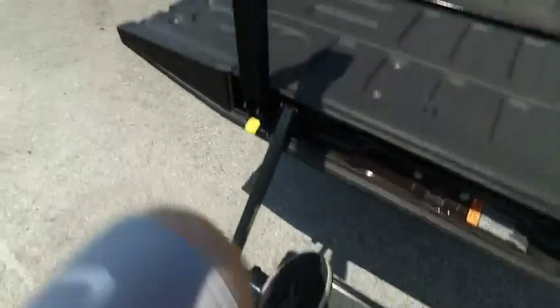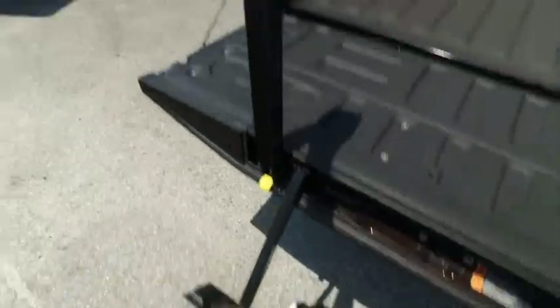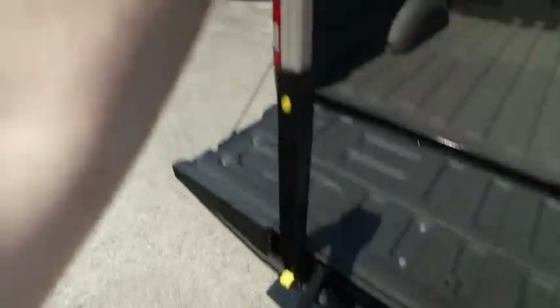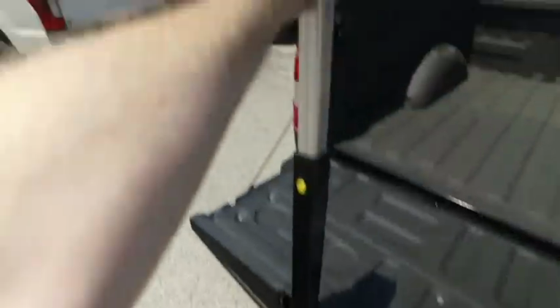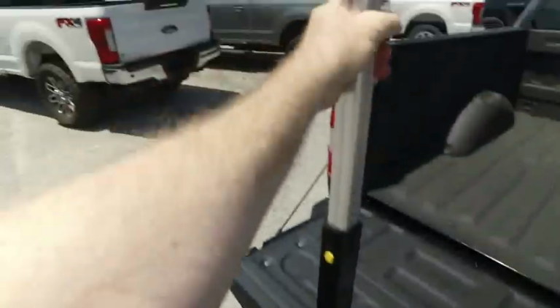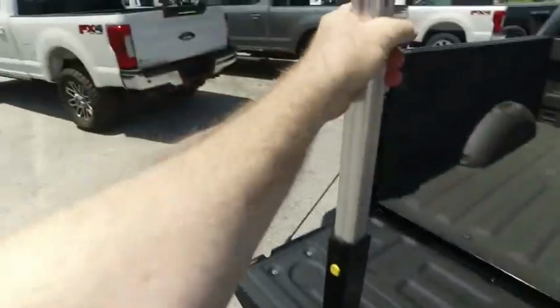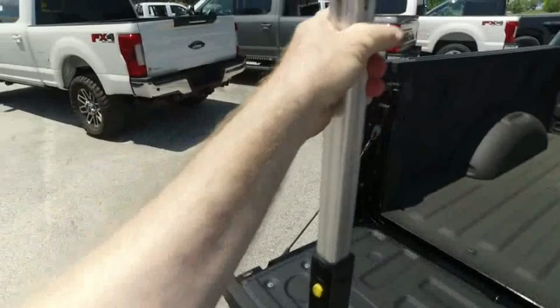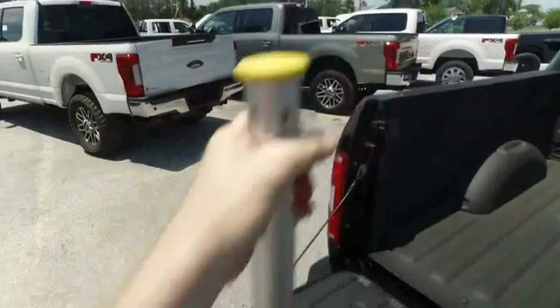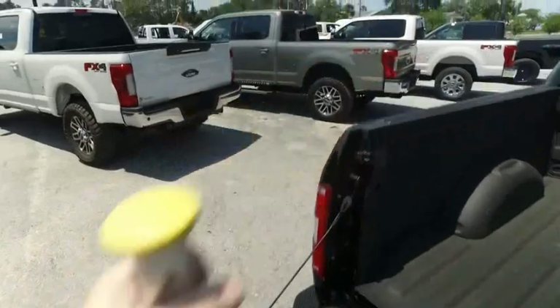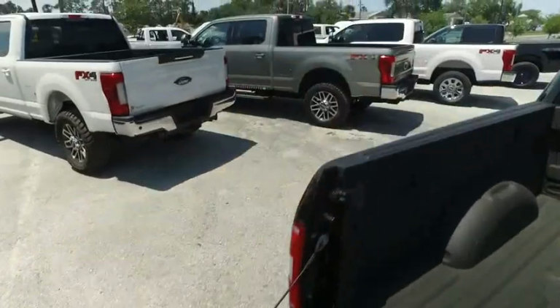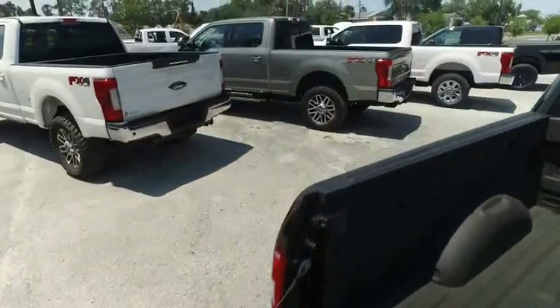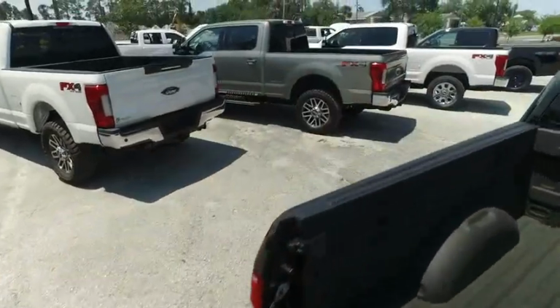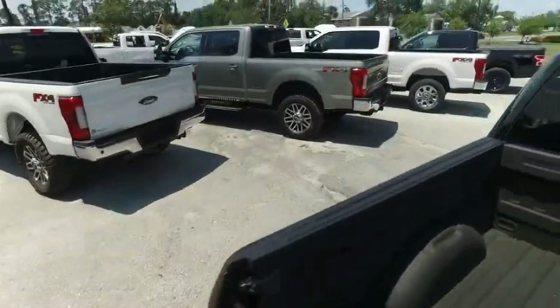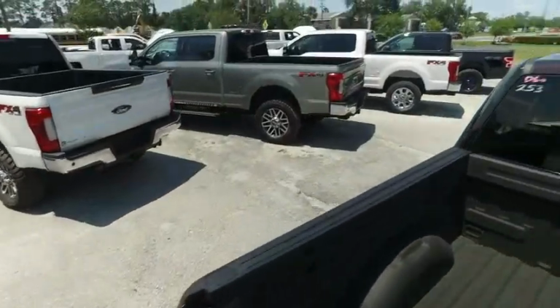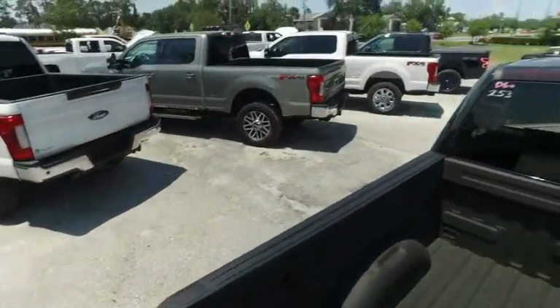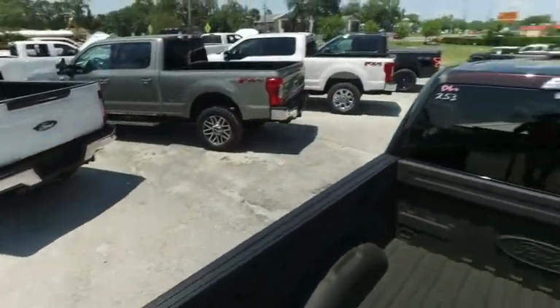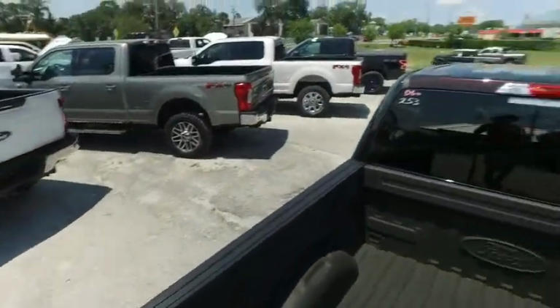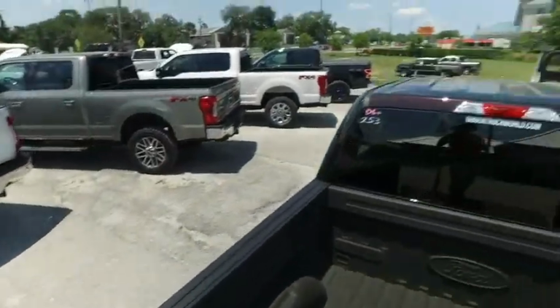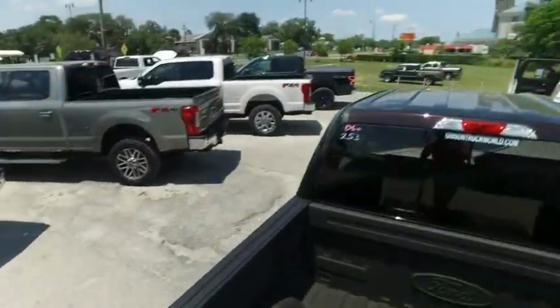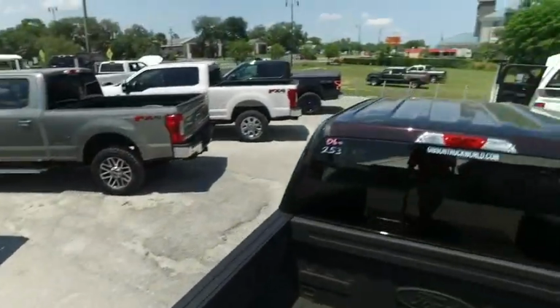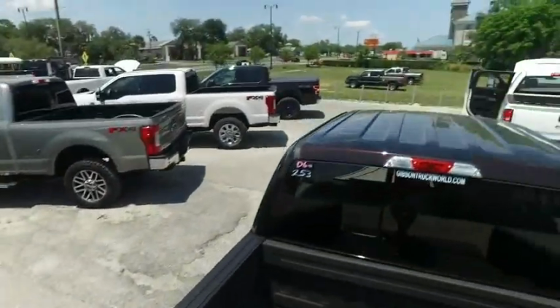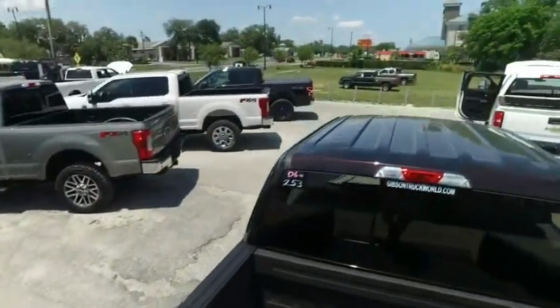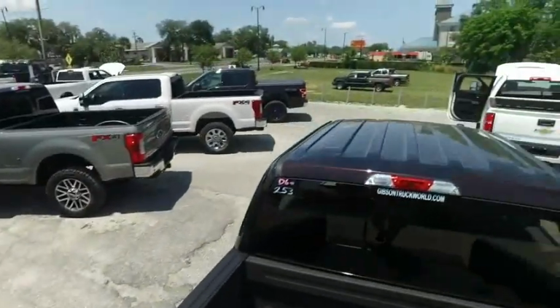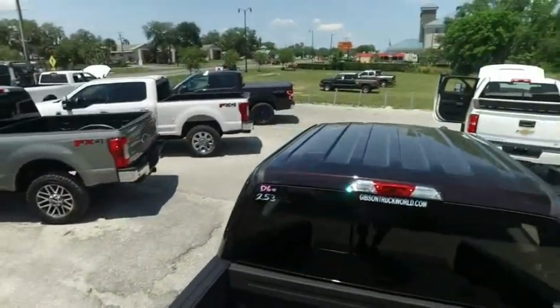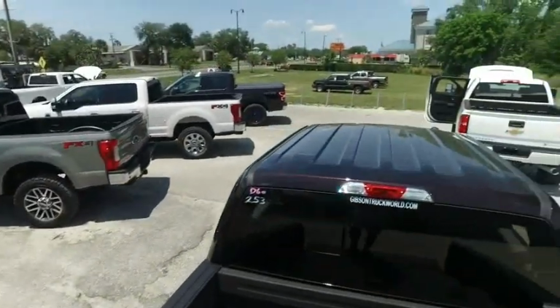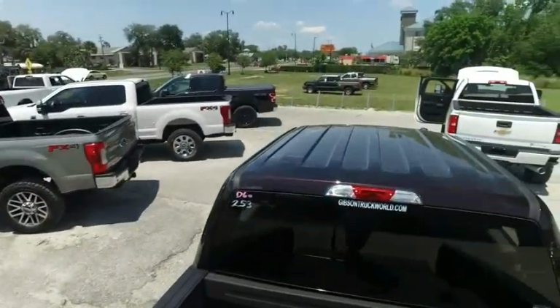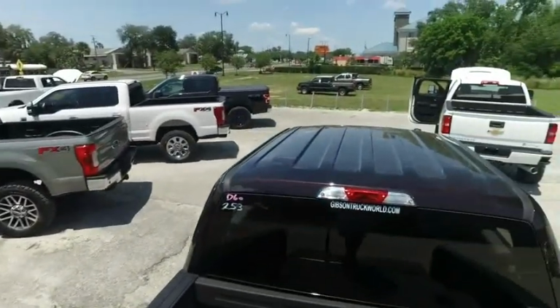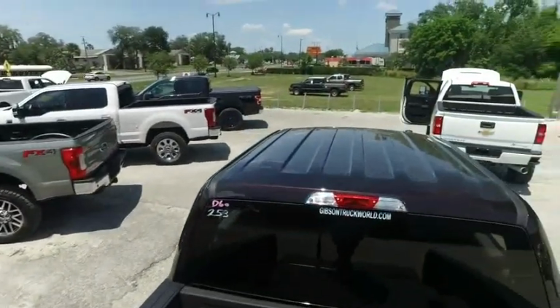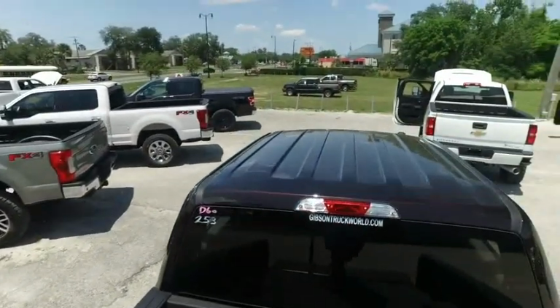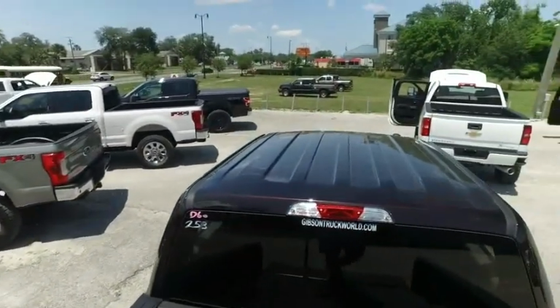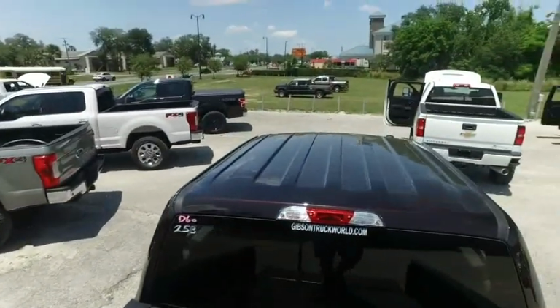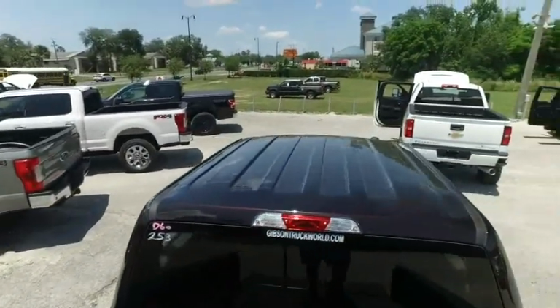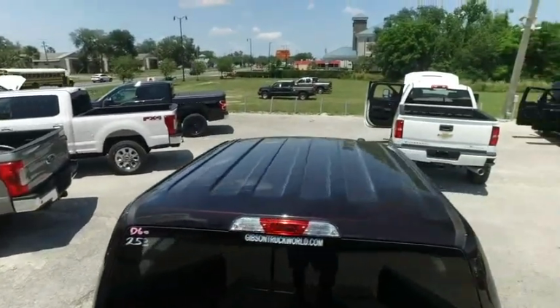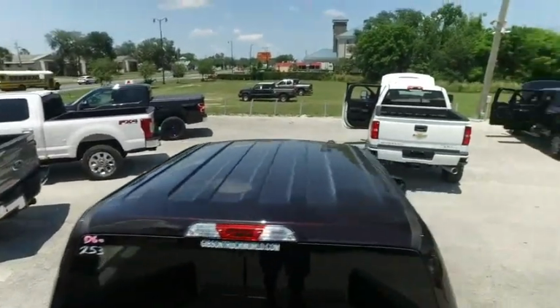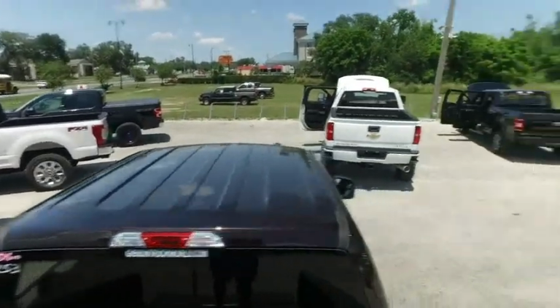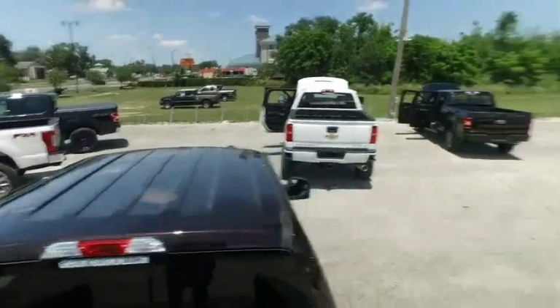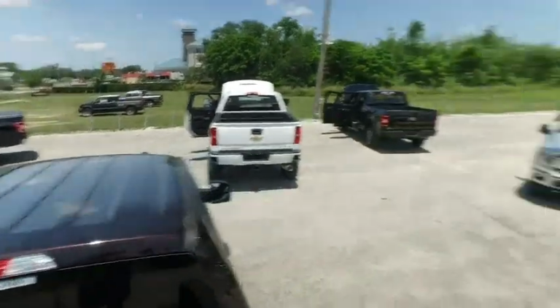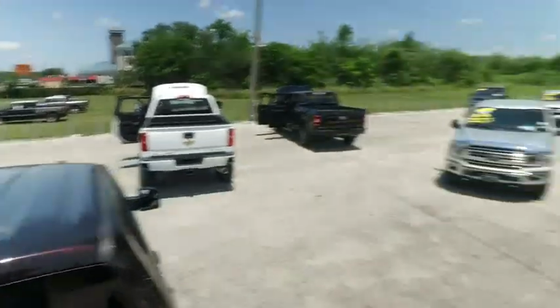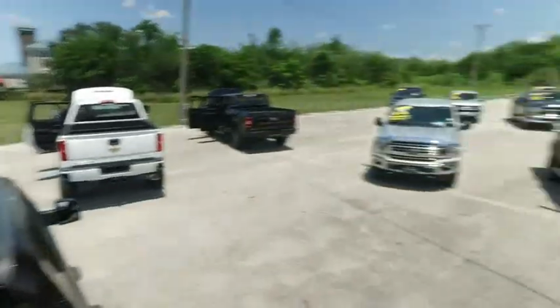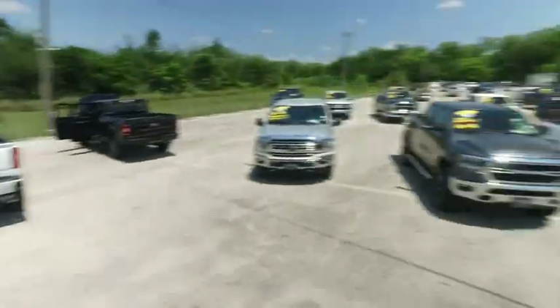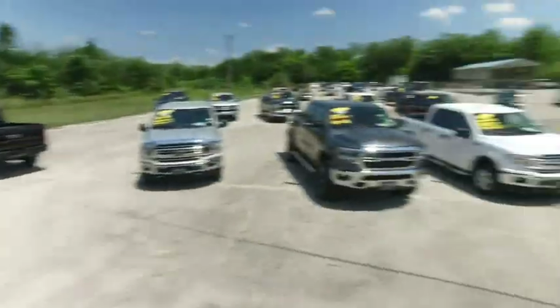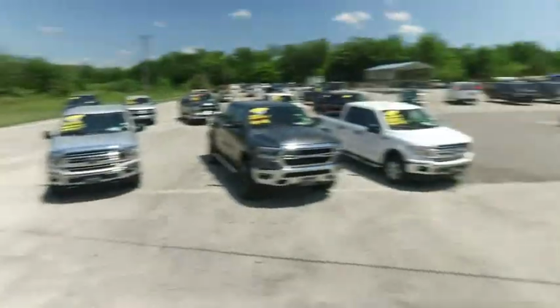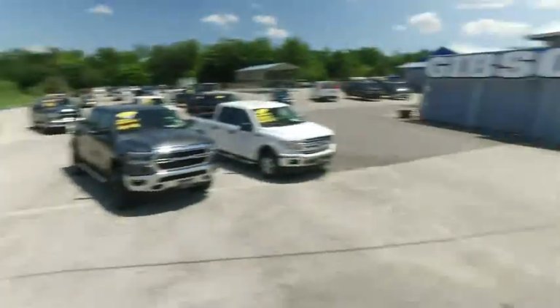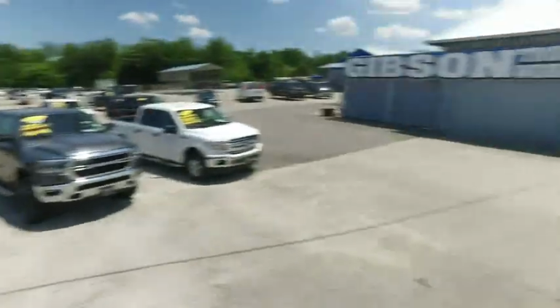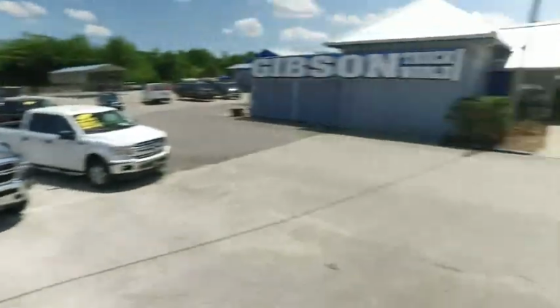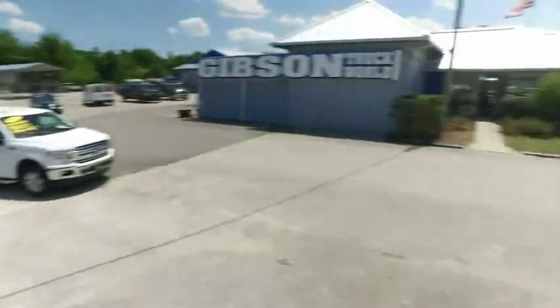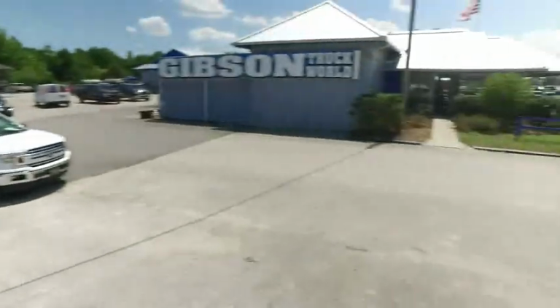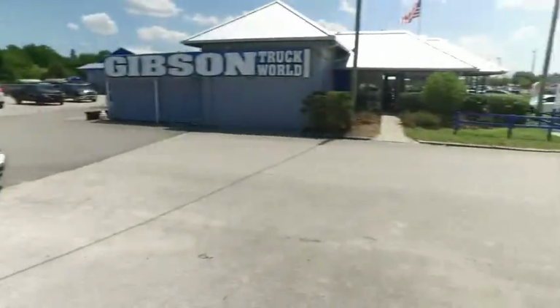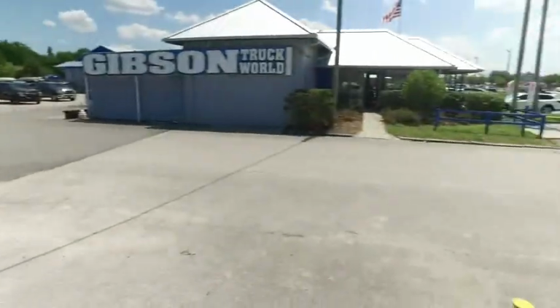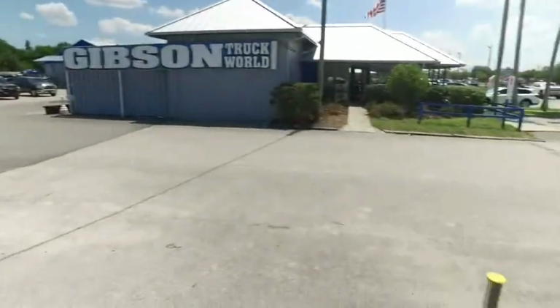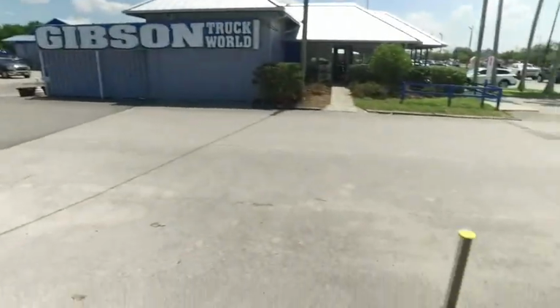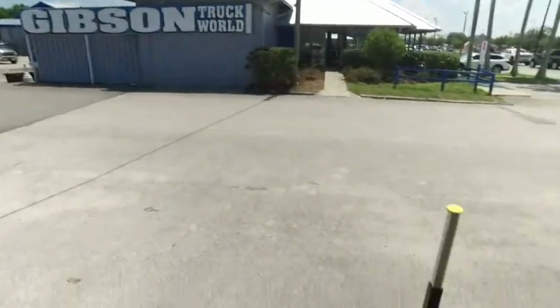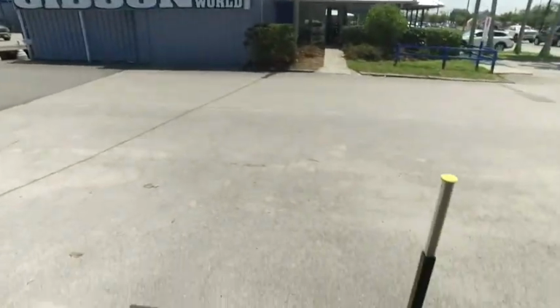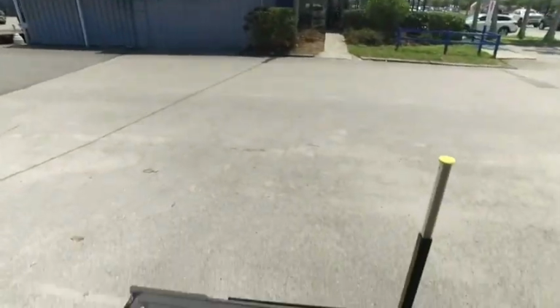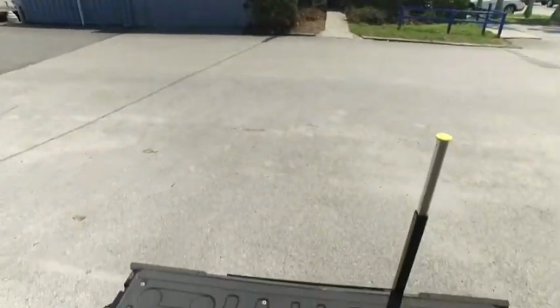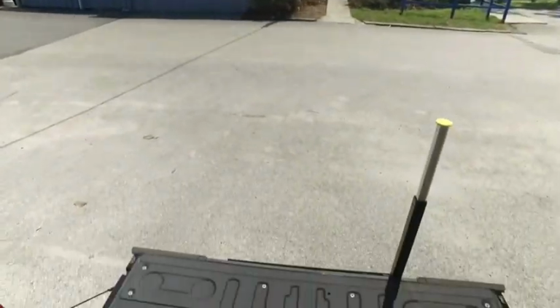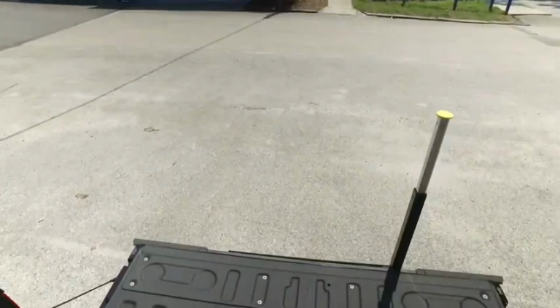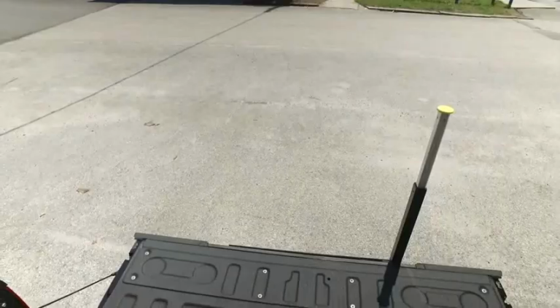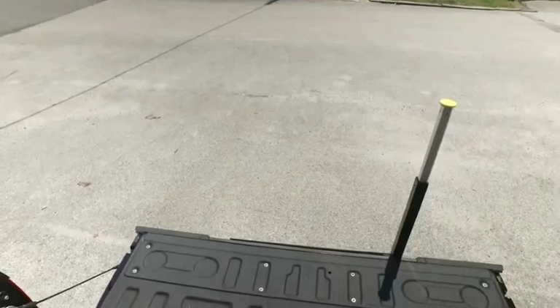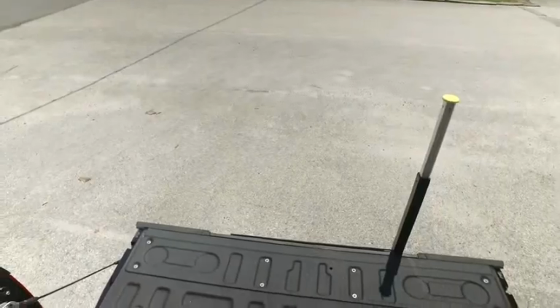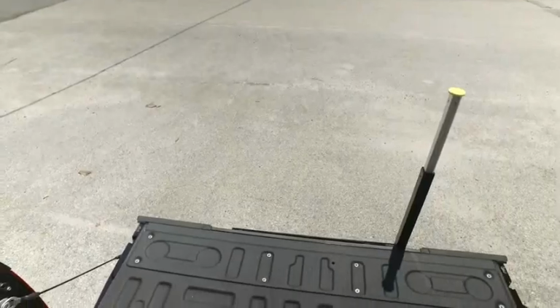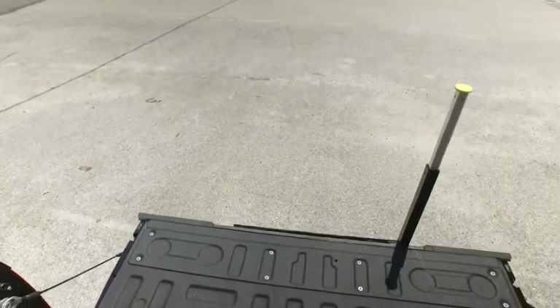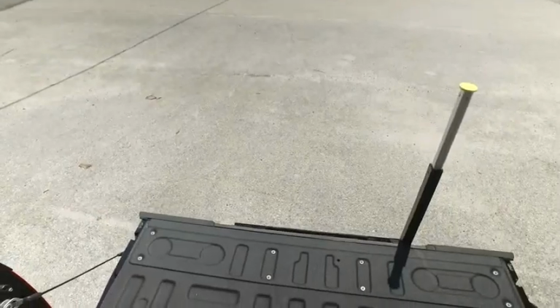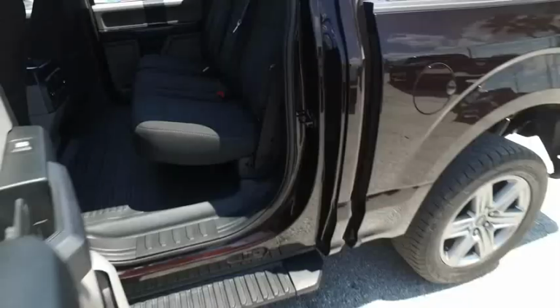Put your foot here, hand here, pull yourself up — and you're in the back of your truck with ease.